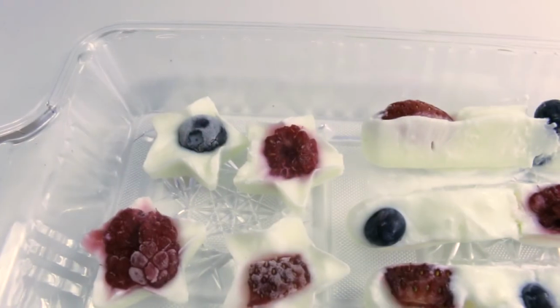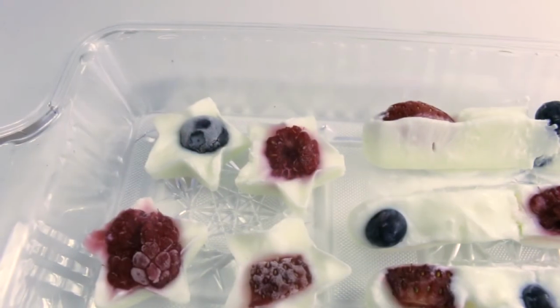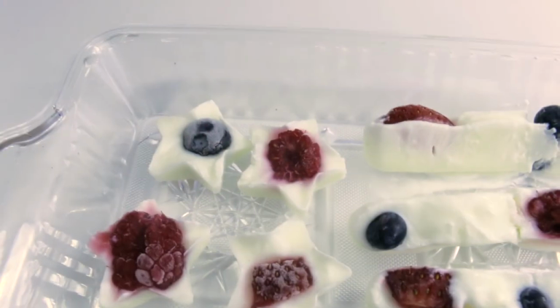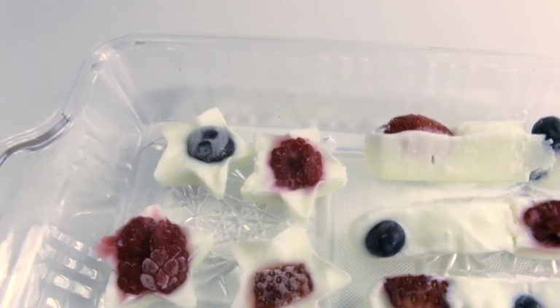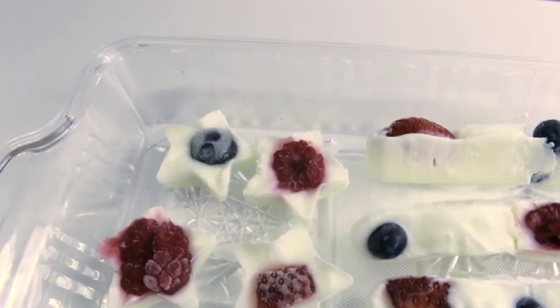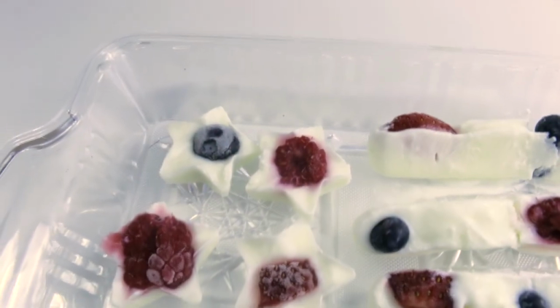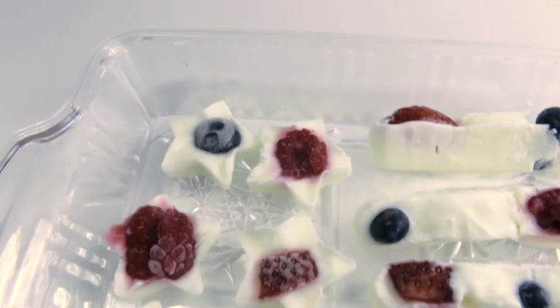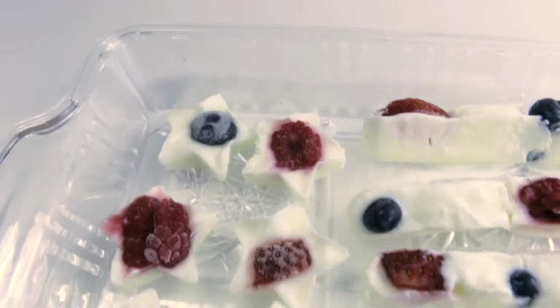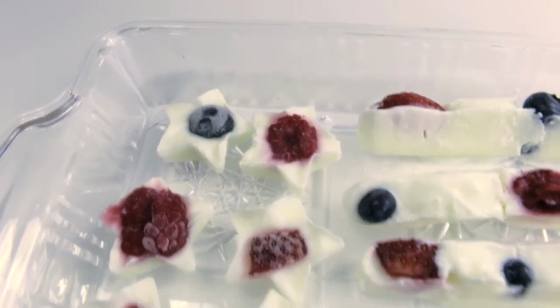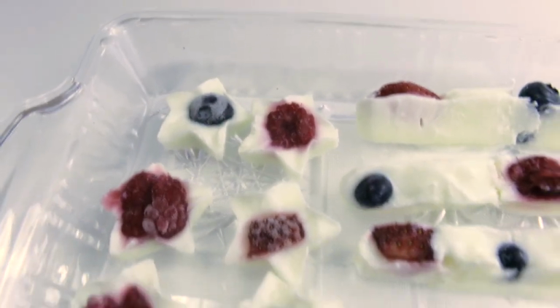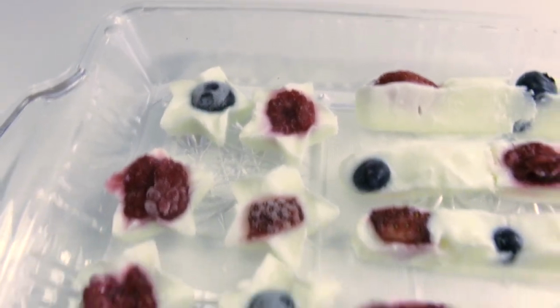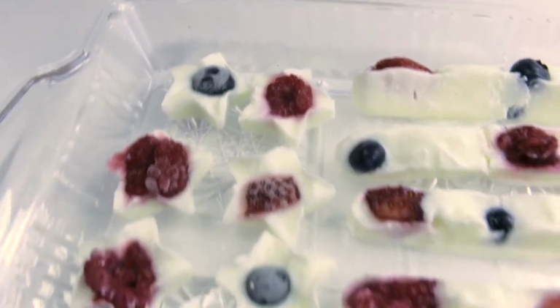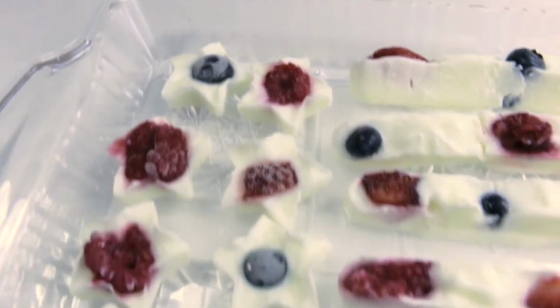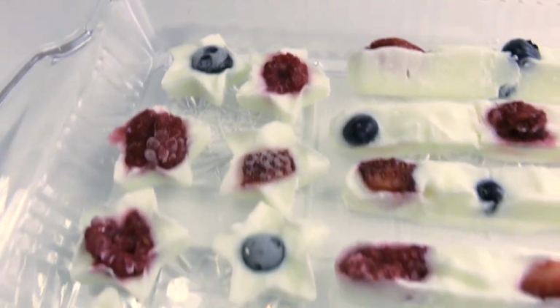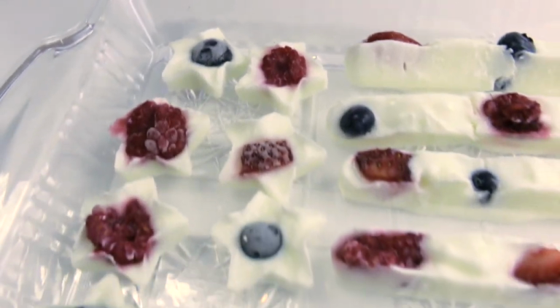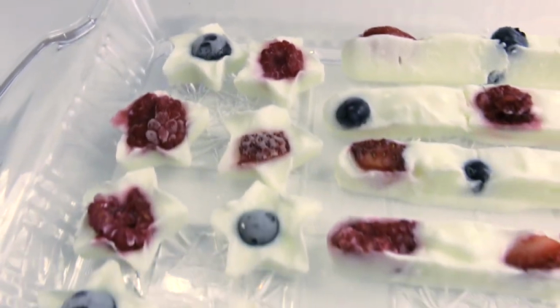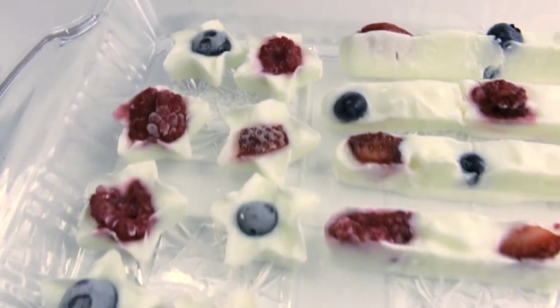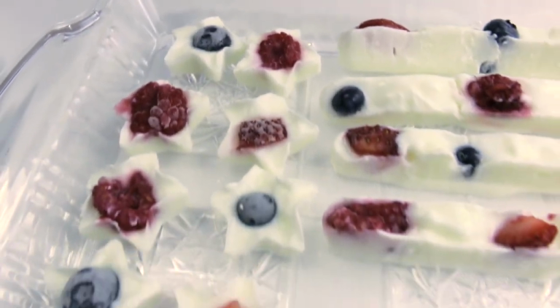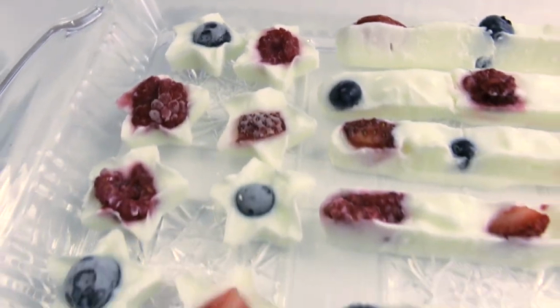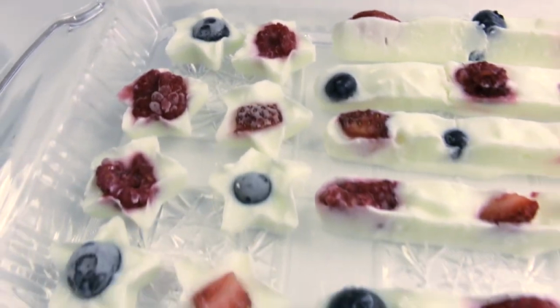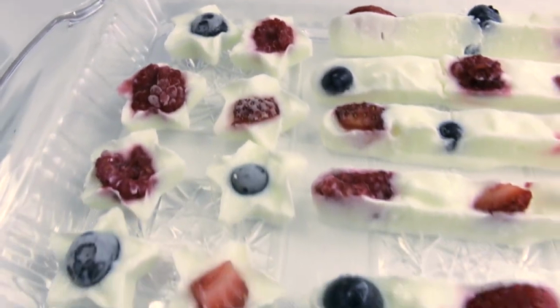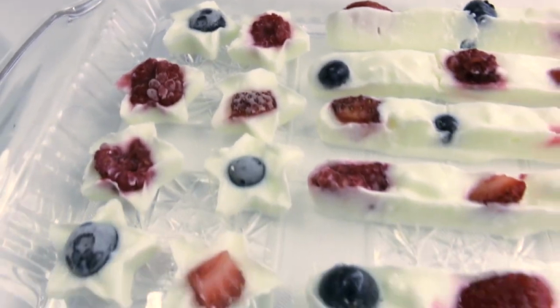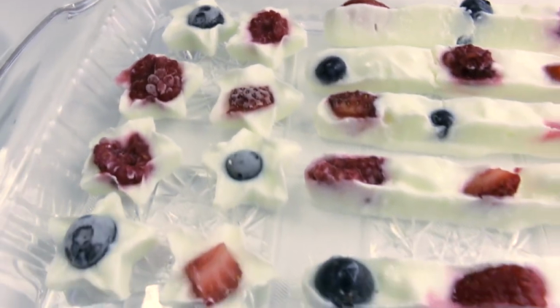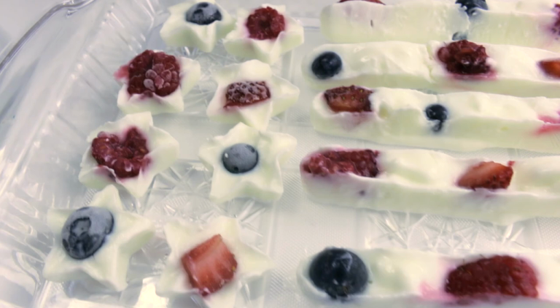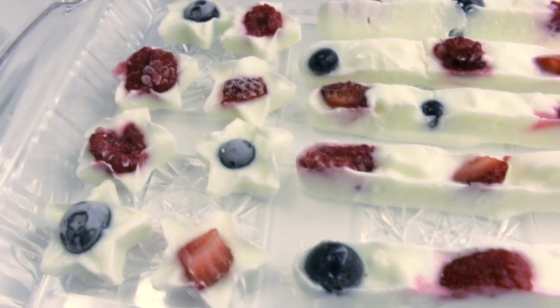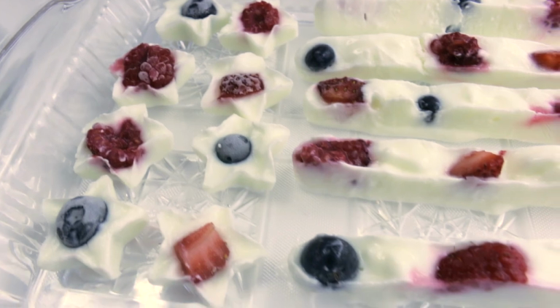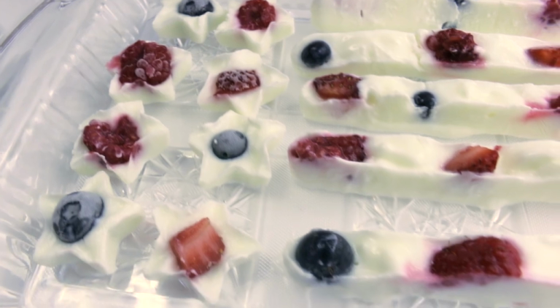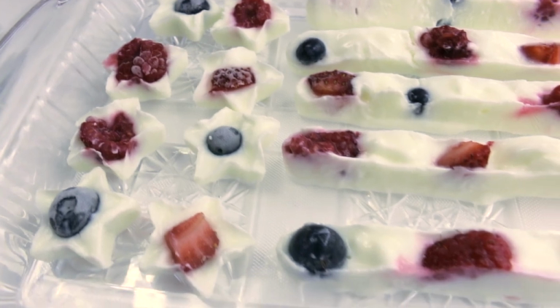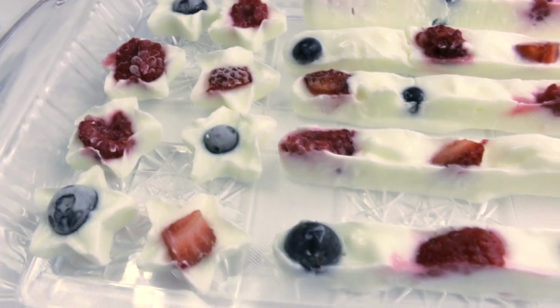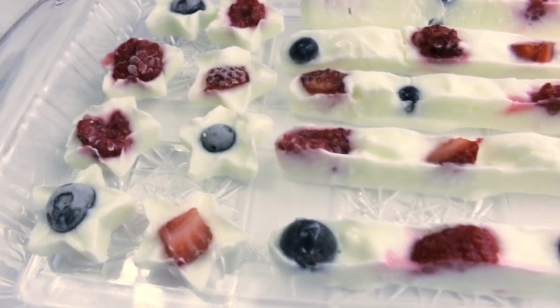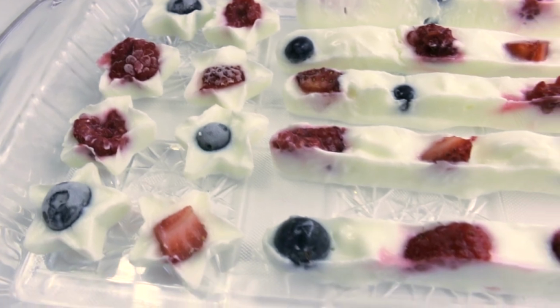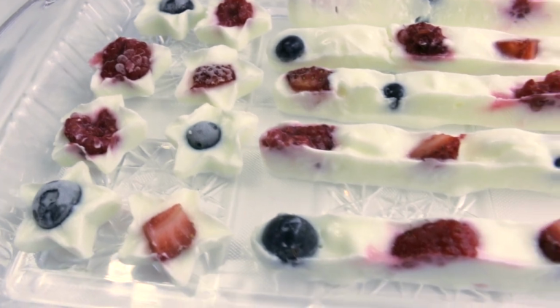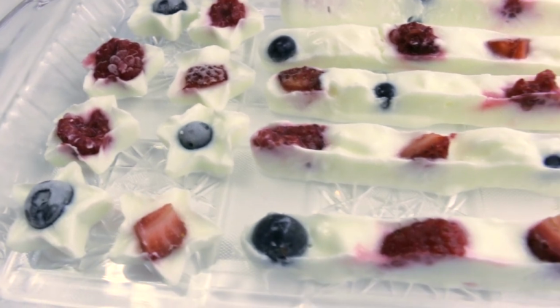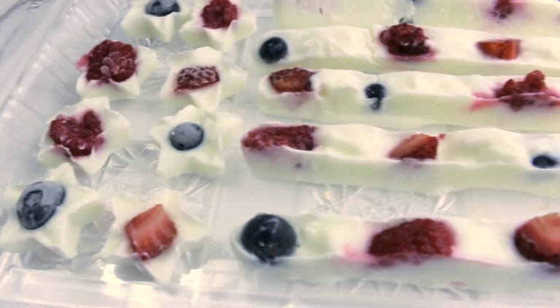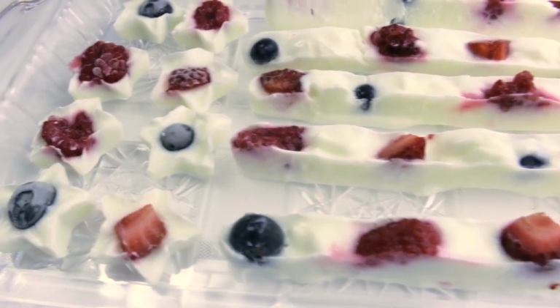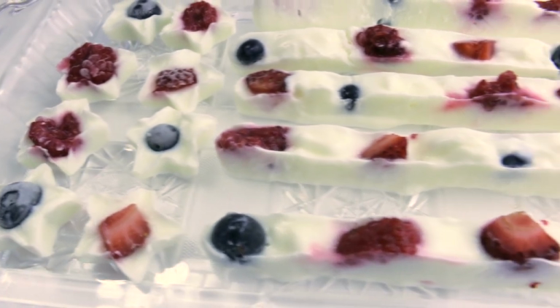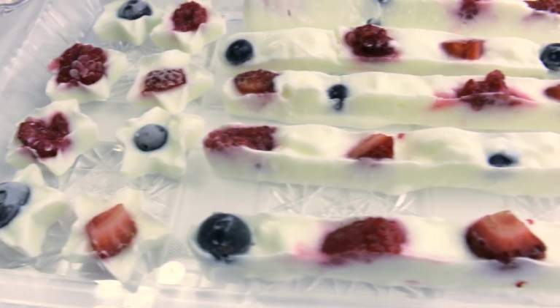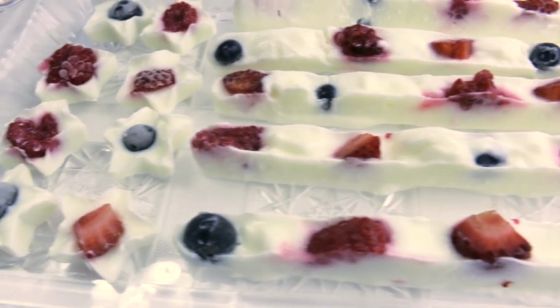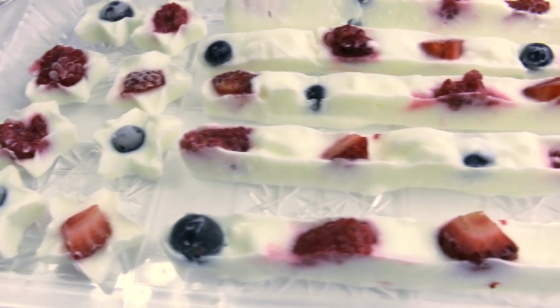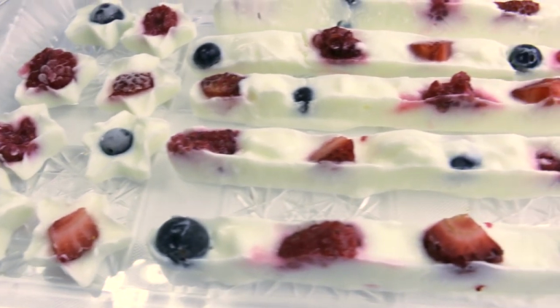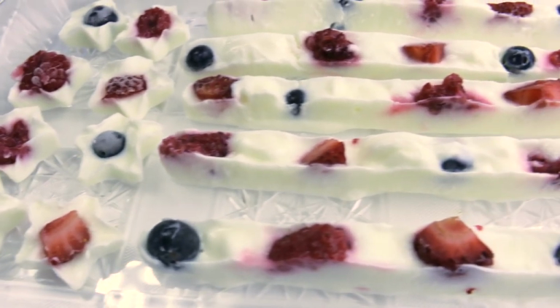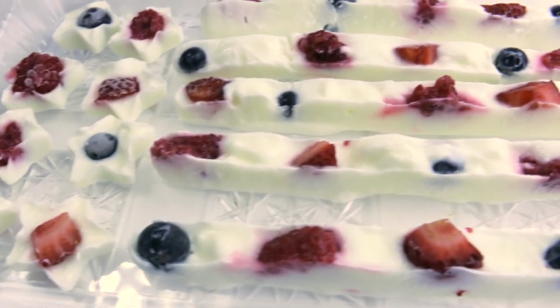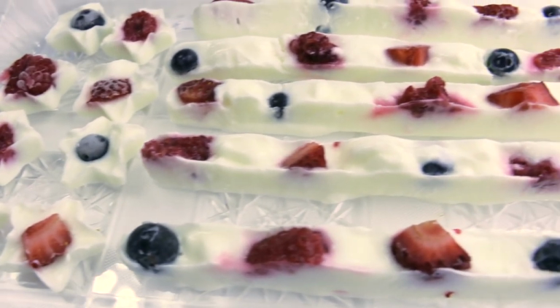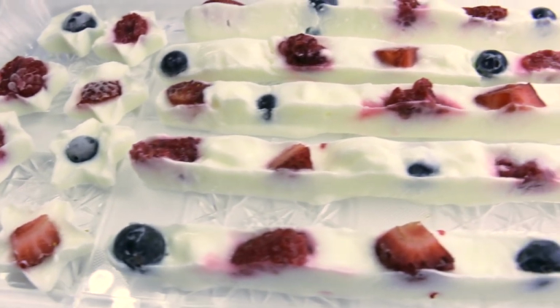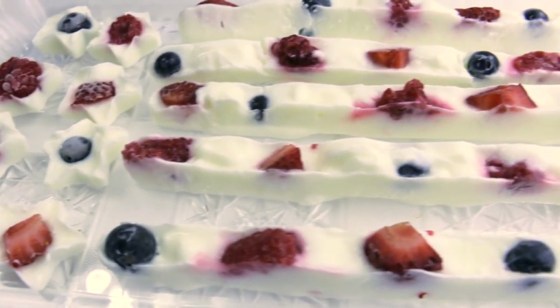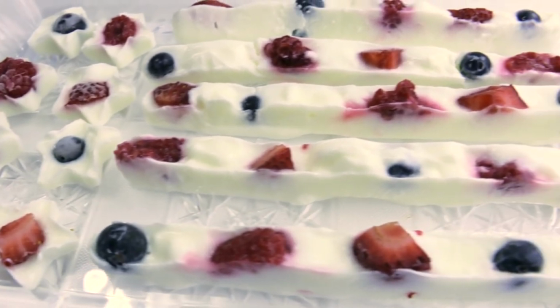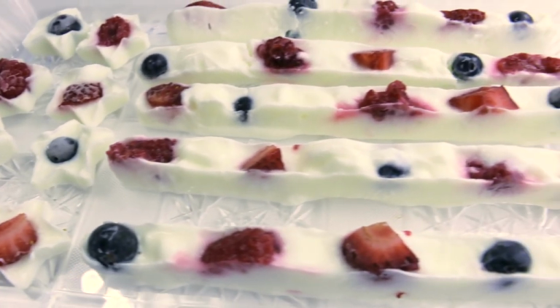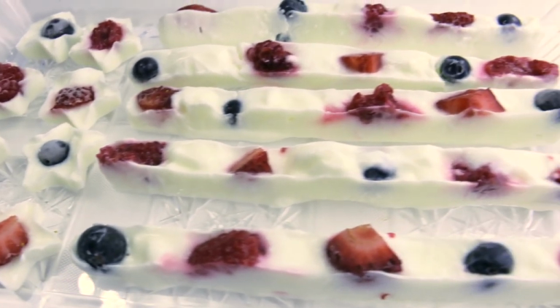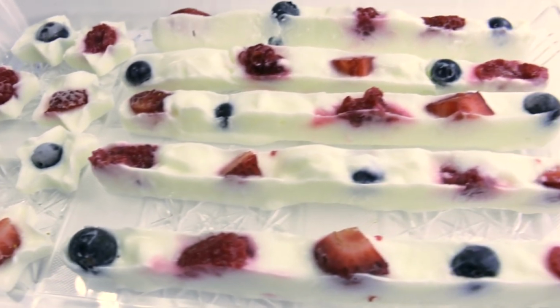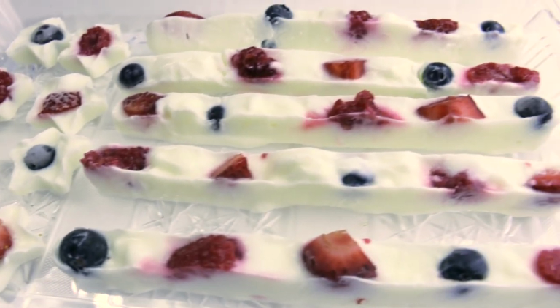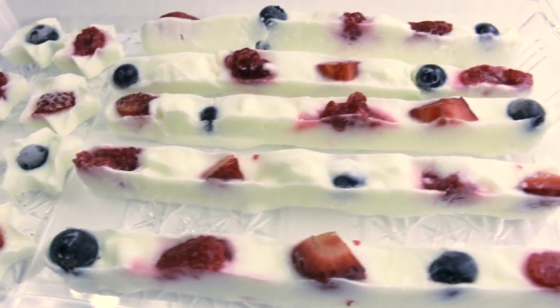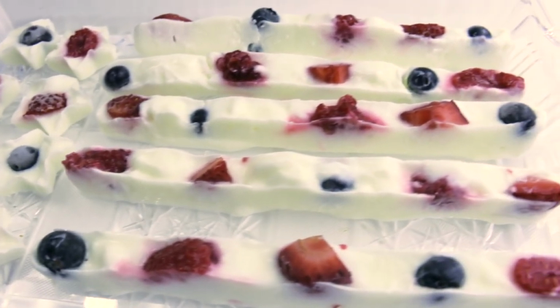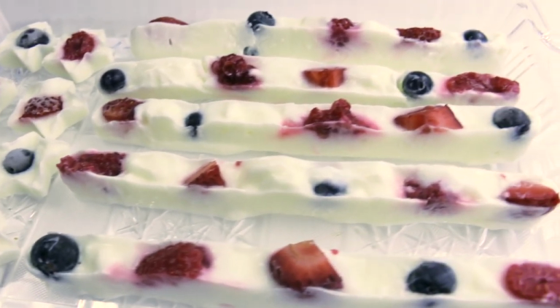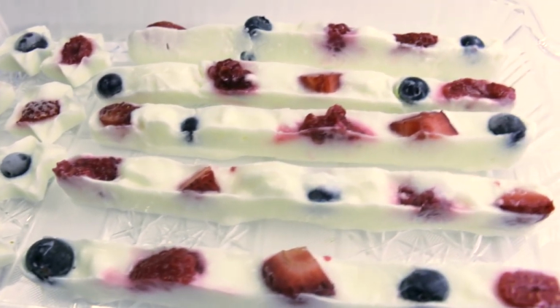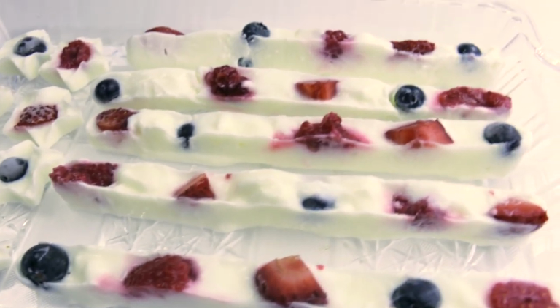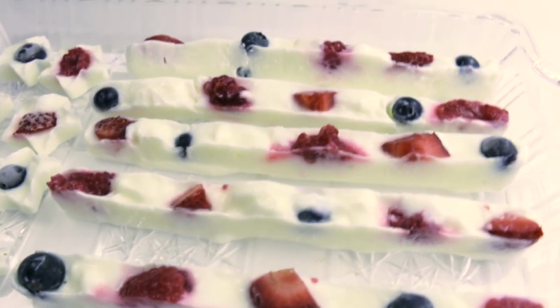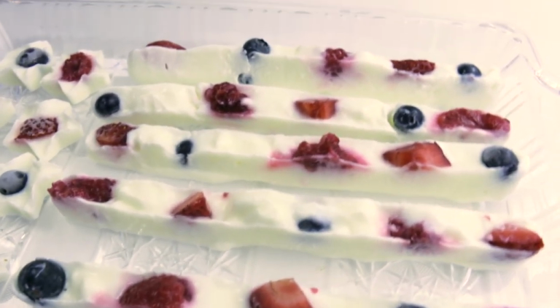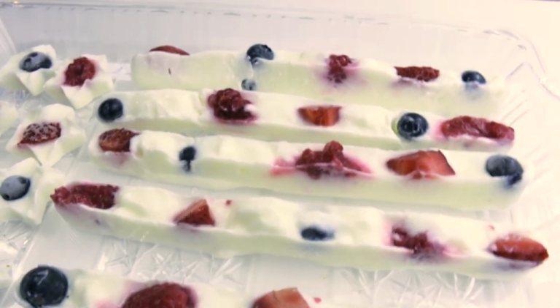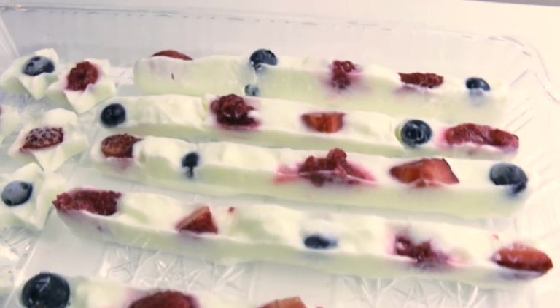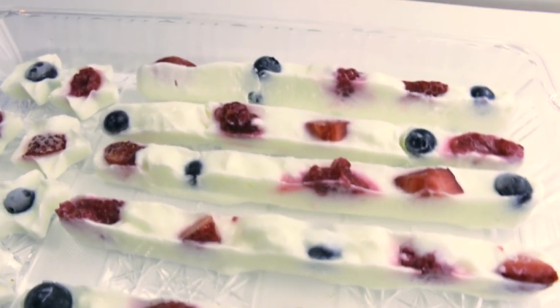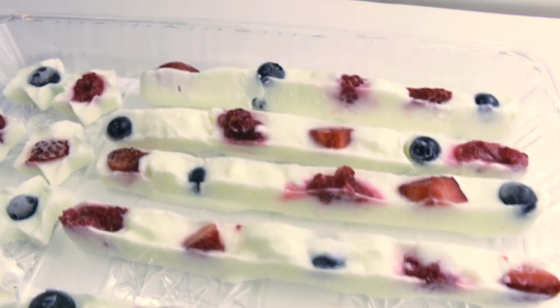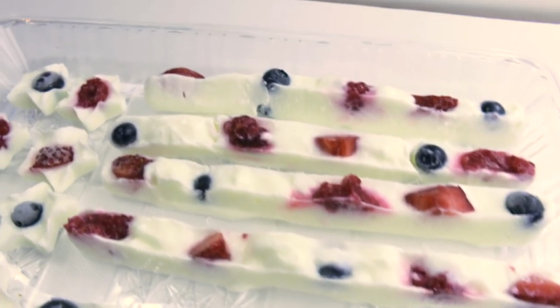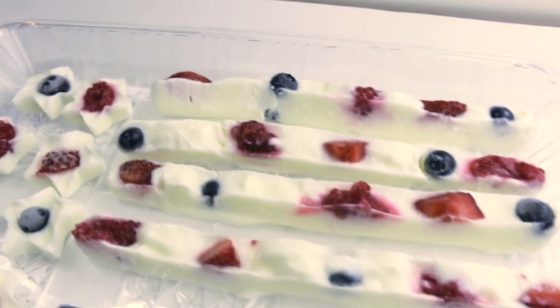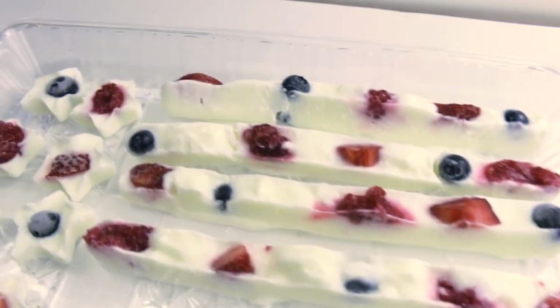These are so yummy. I hope you guys have the chance to make them, and happy 5th of July. Bye!